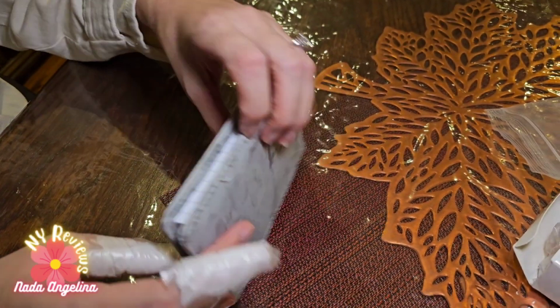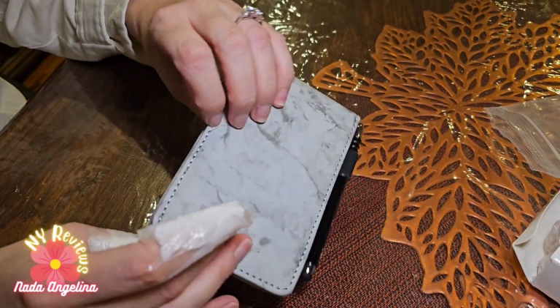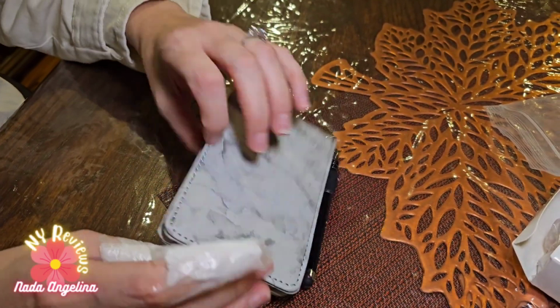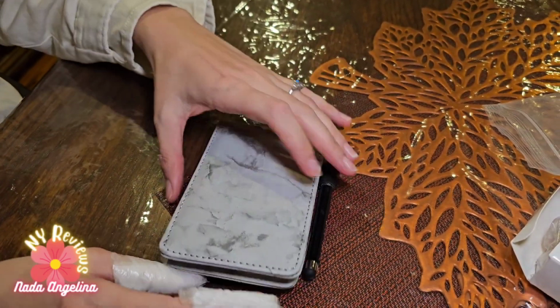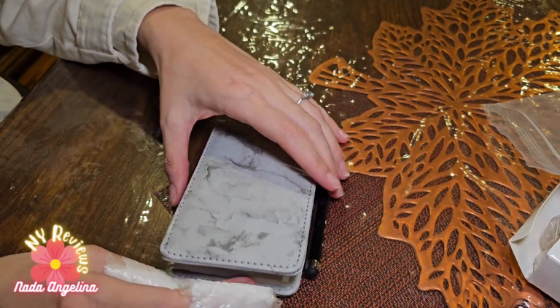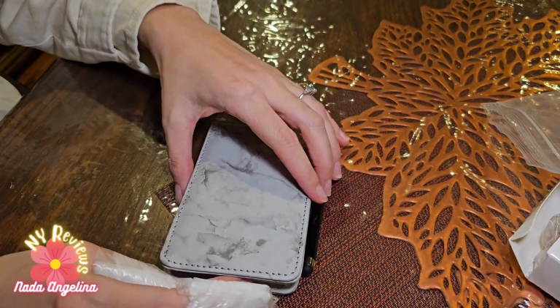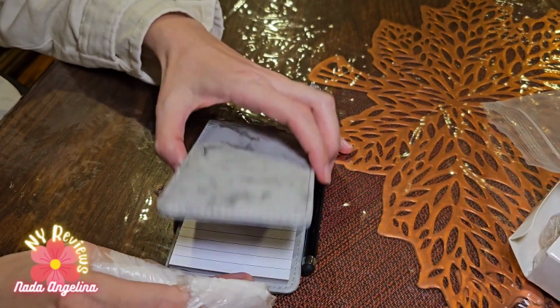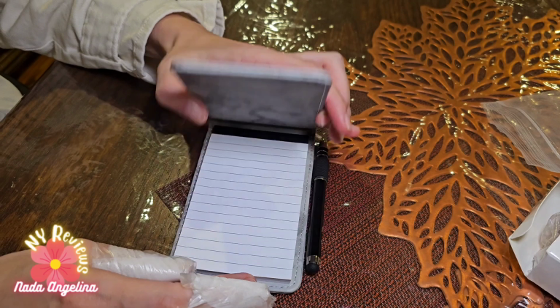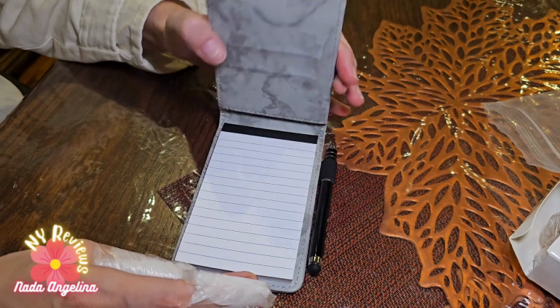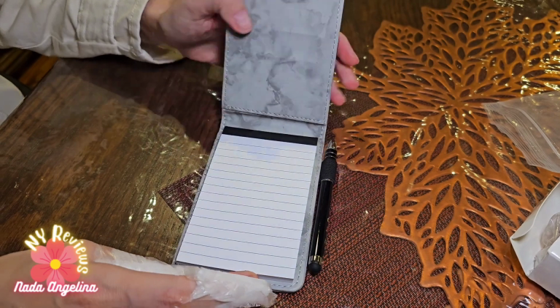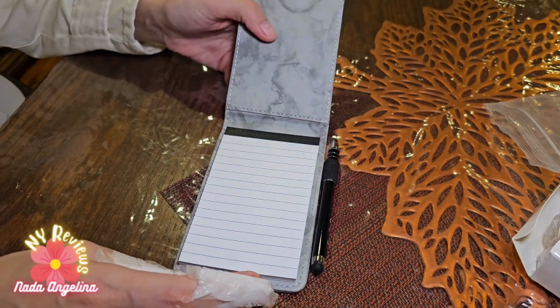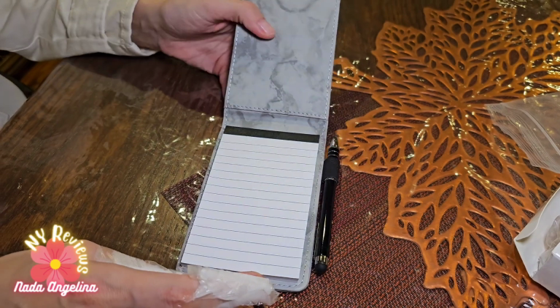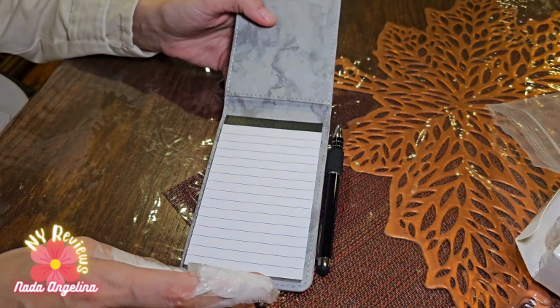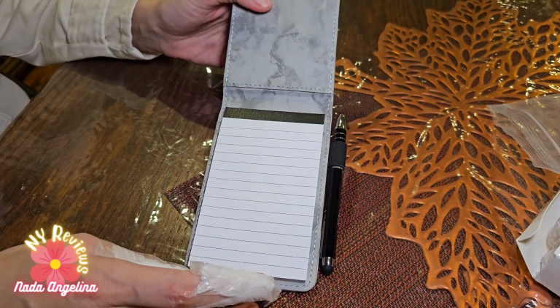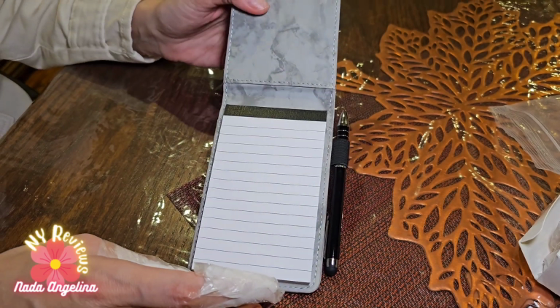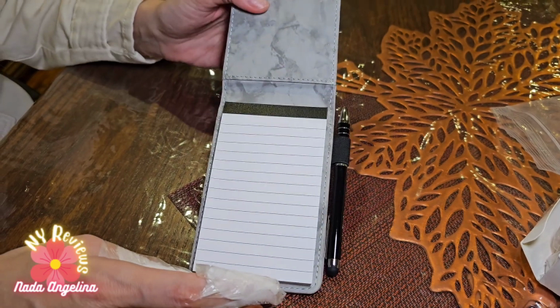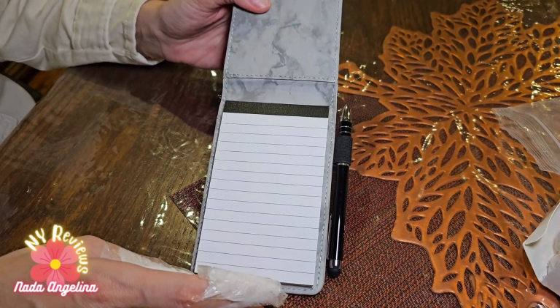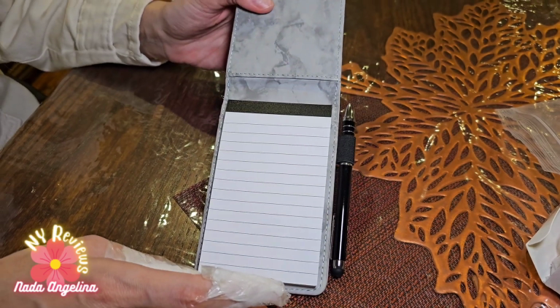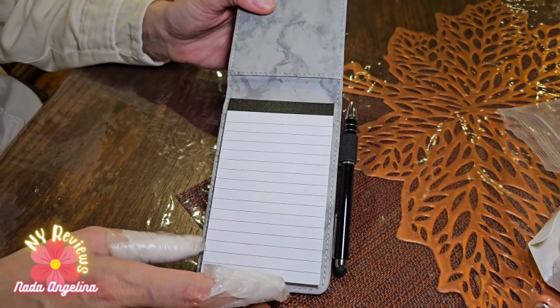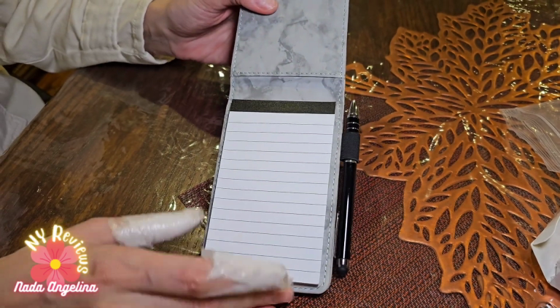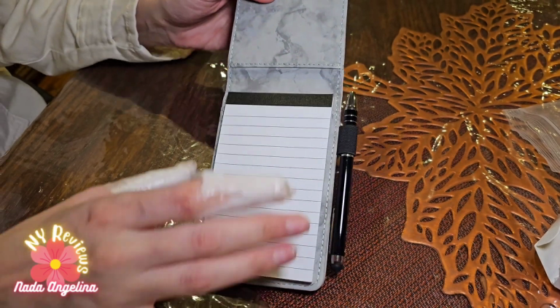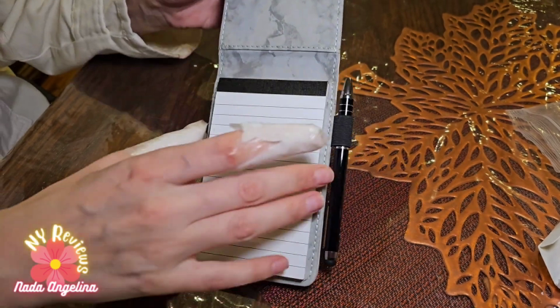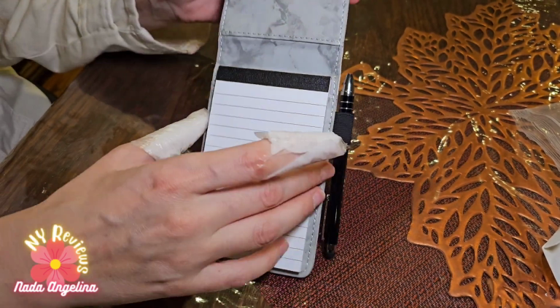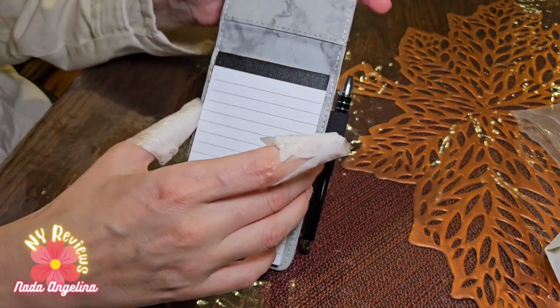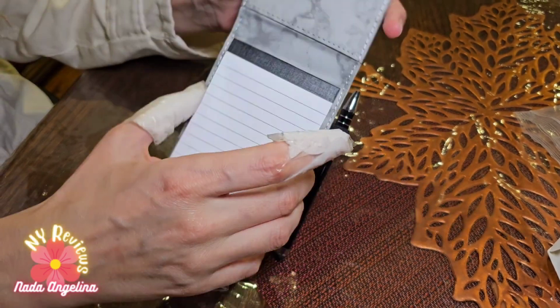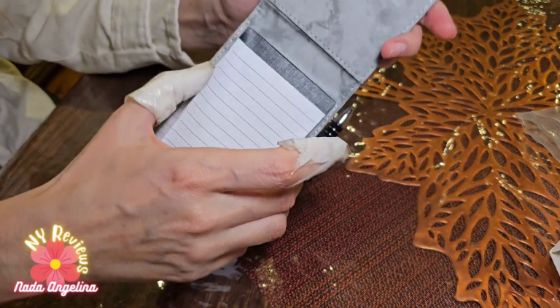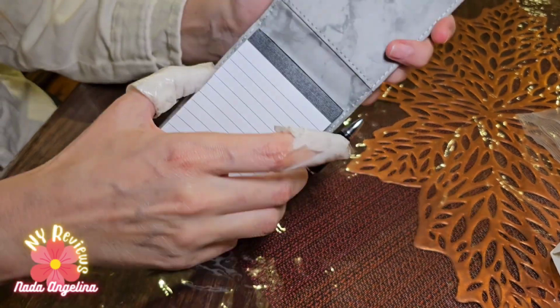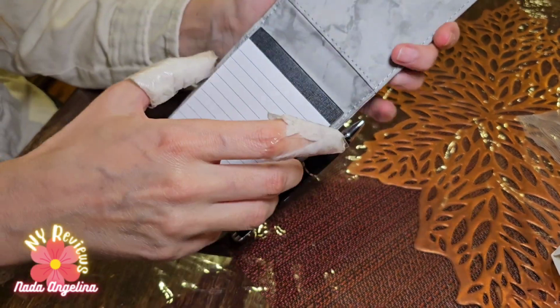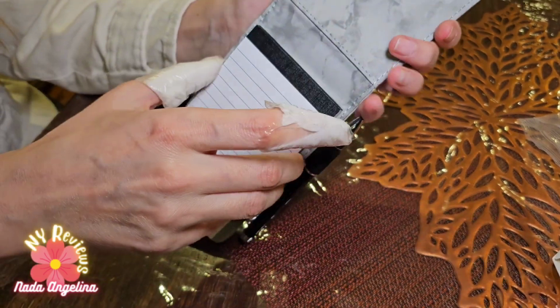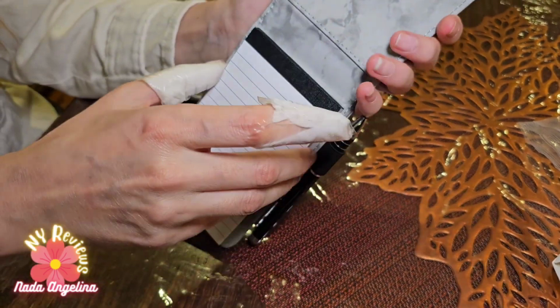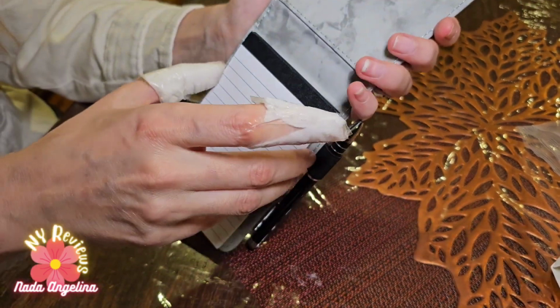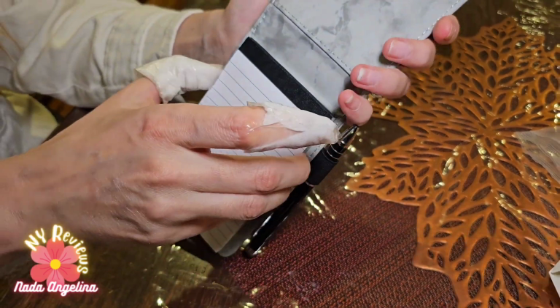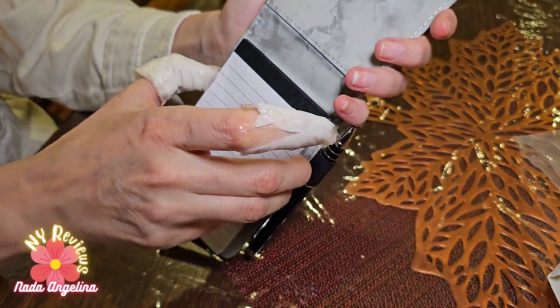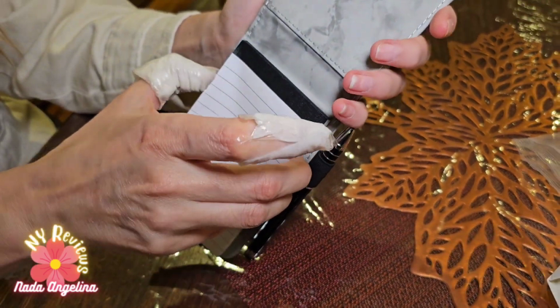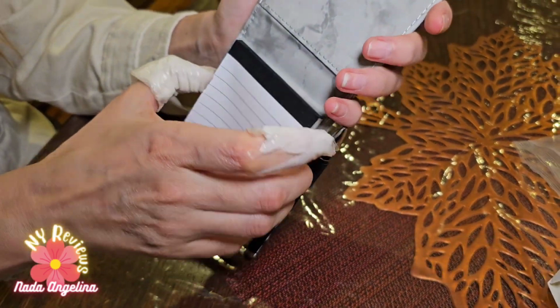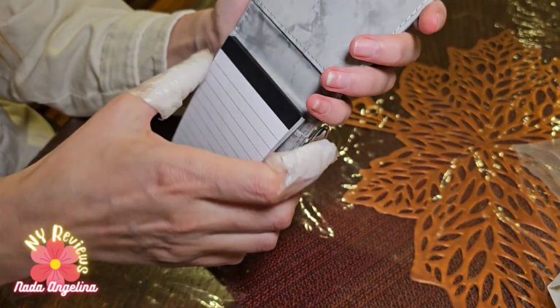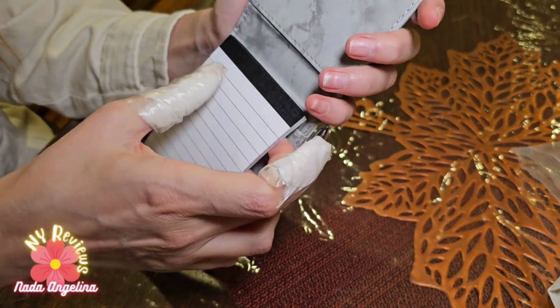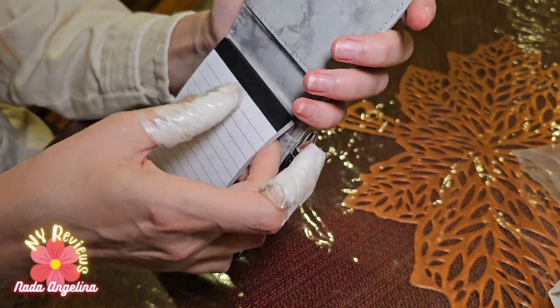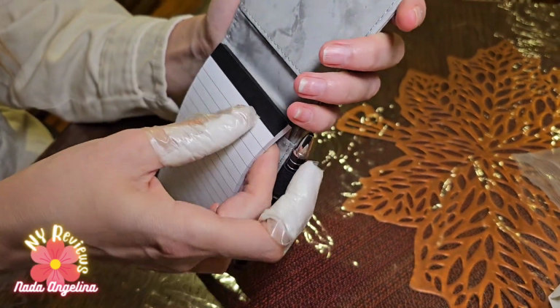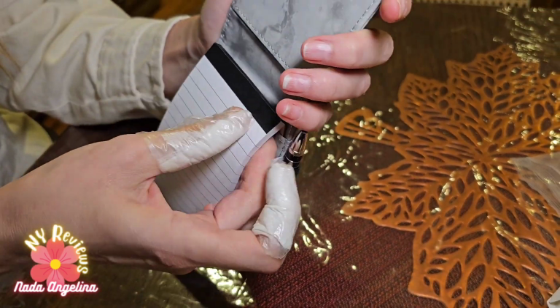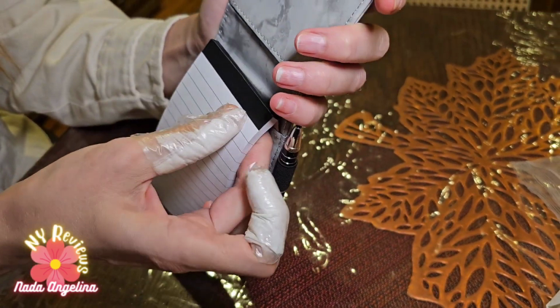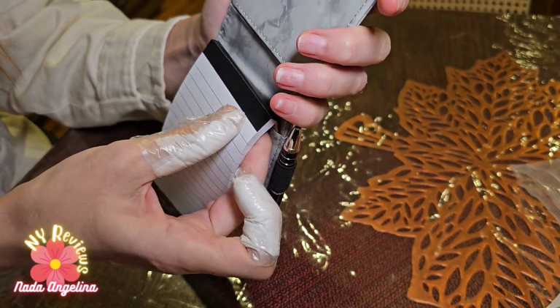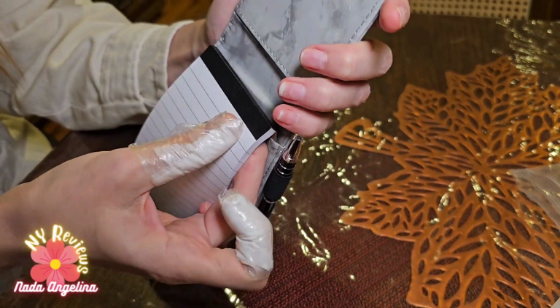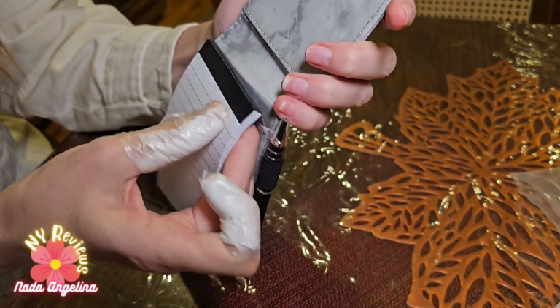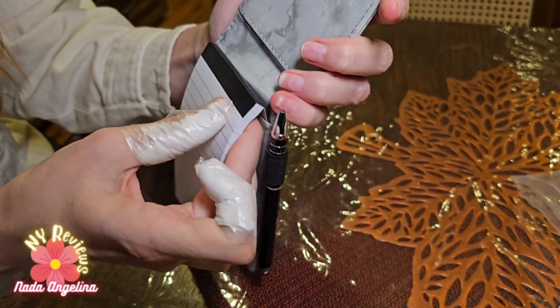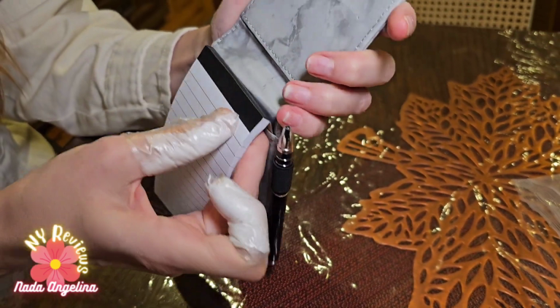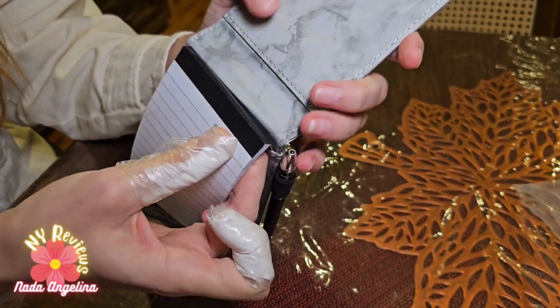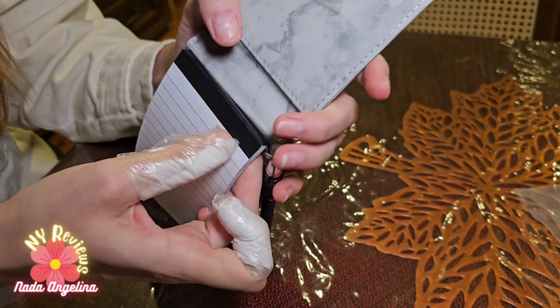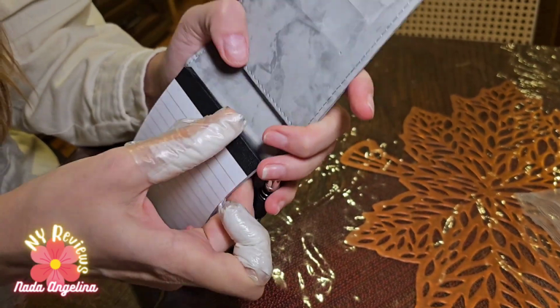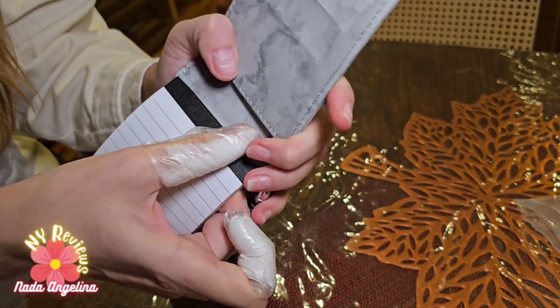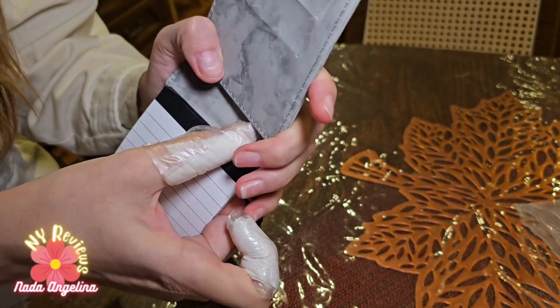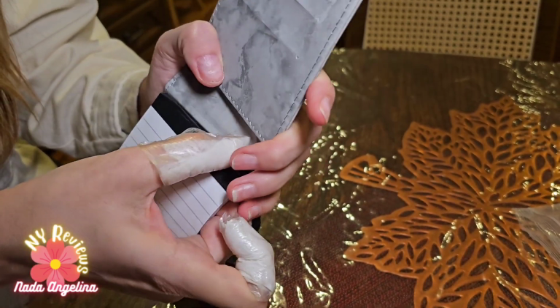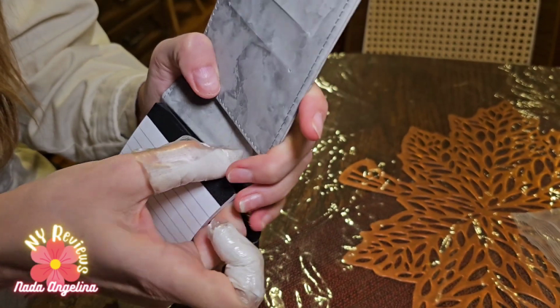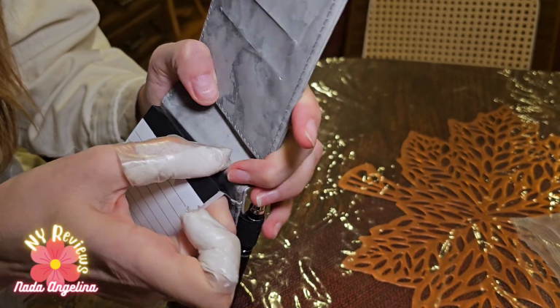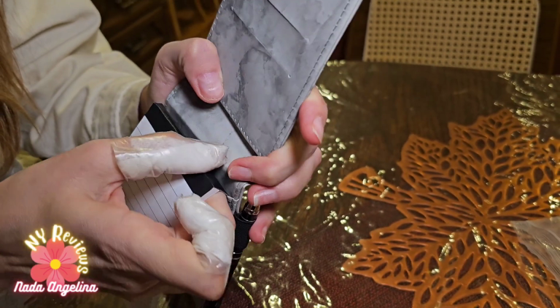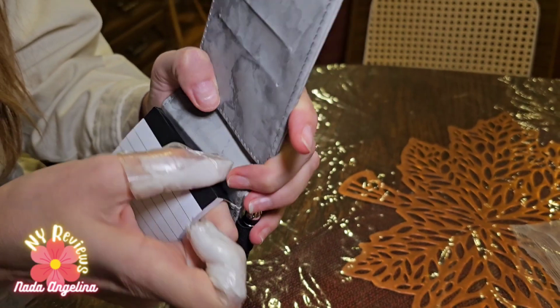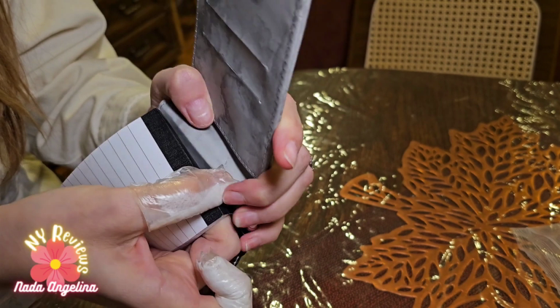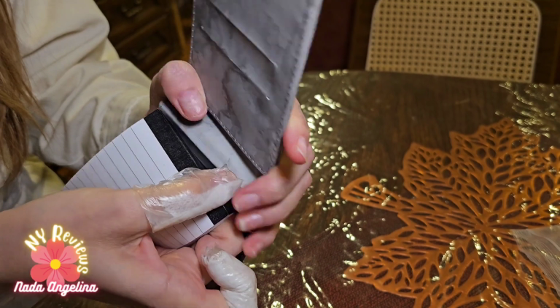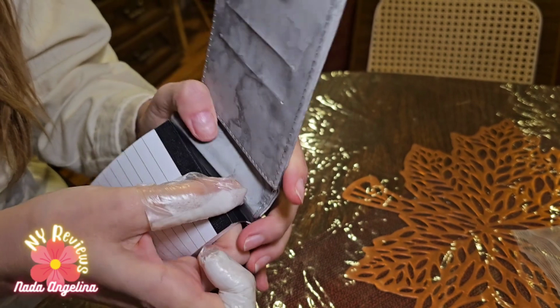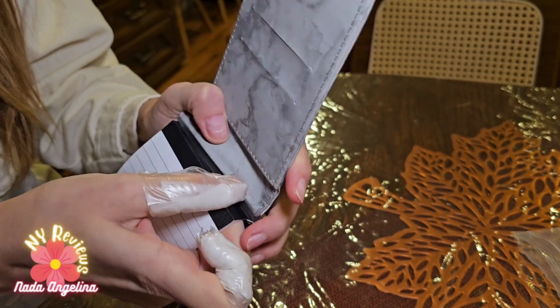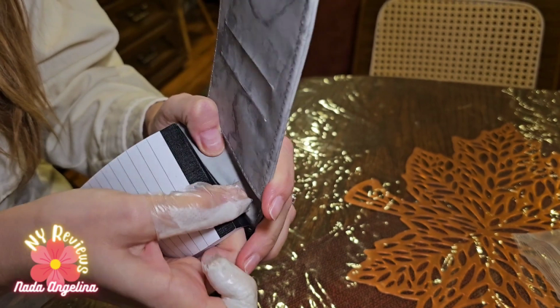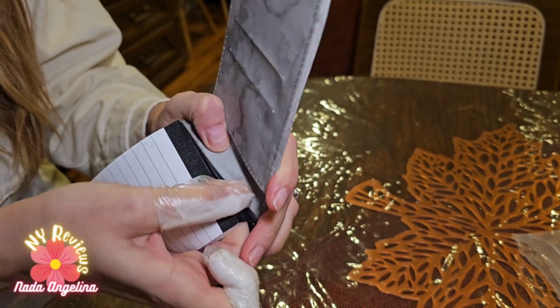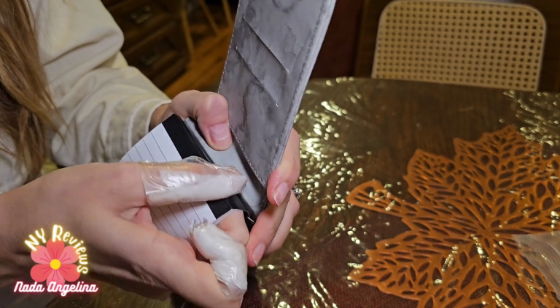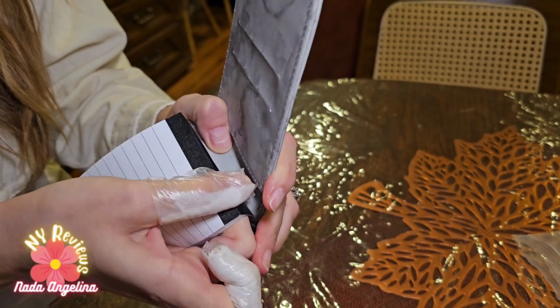It comes with a pen as well. Look how gorgeous this is — this is the notebook. What you can do is just remove it from here to exchange it and replace it back in.